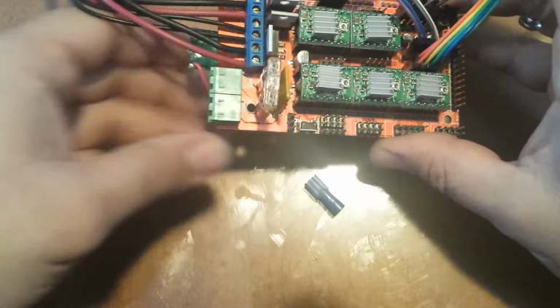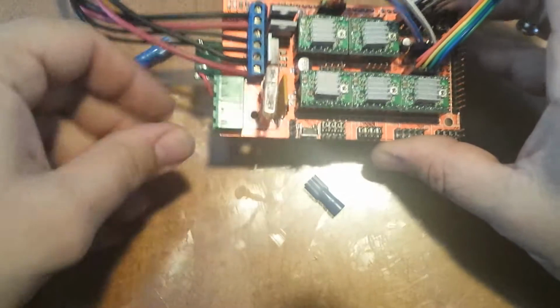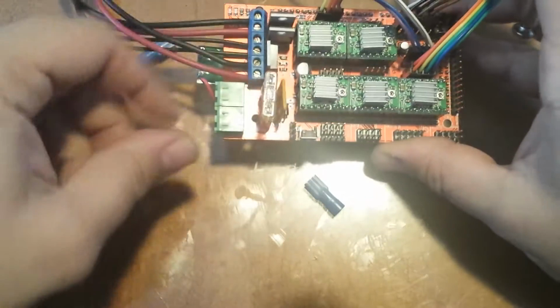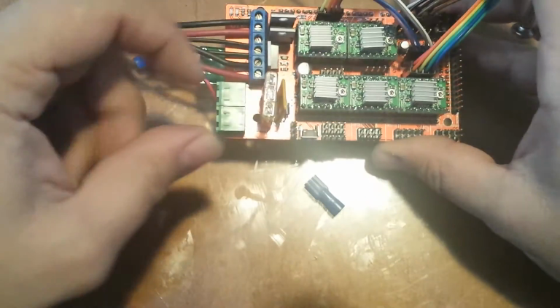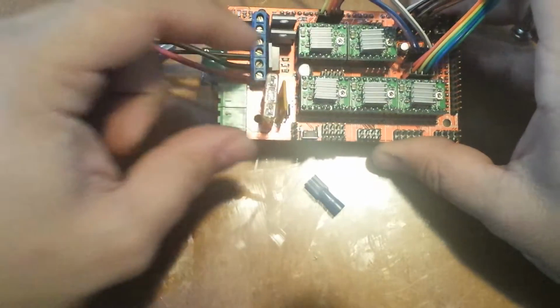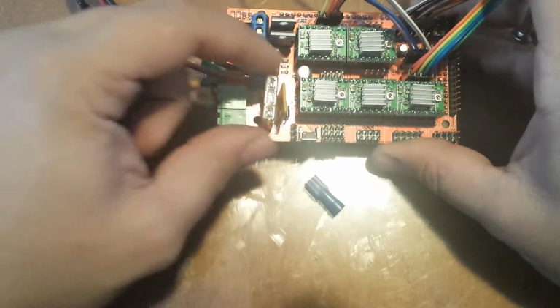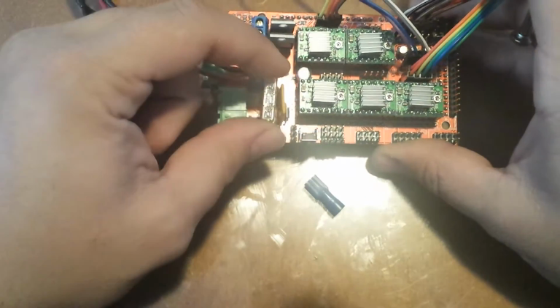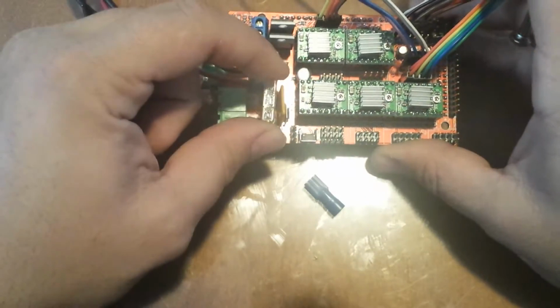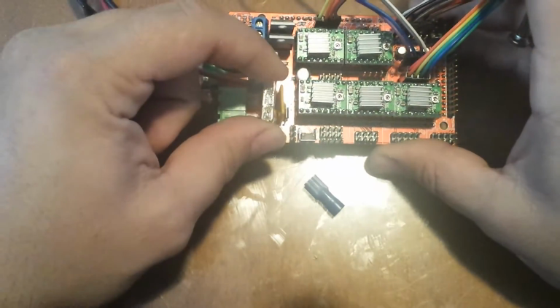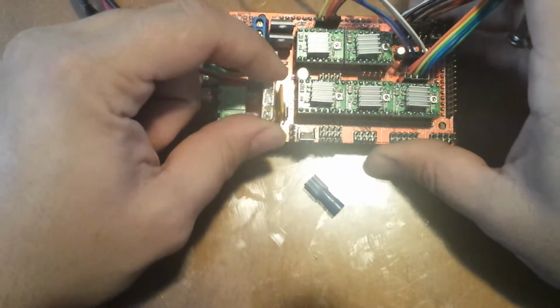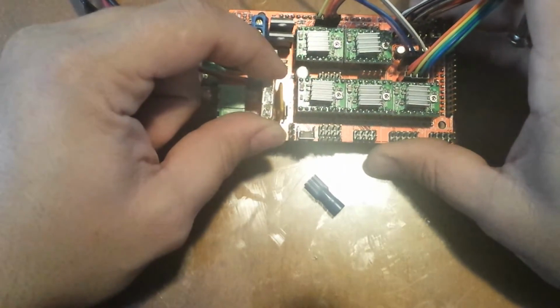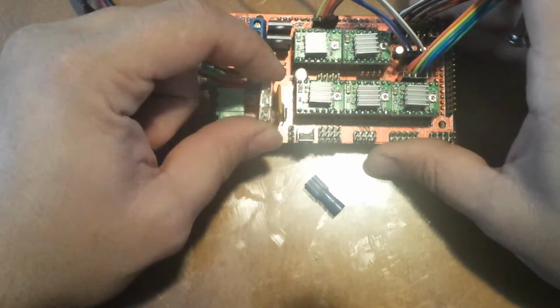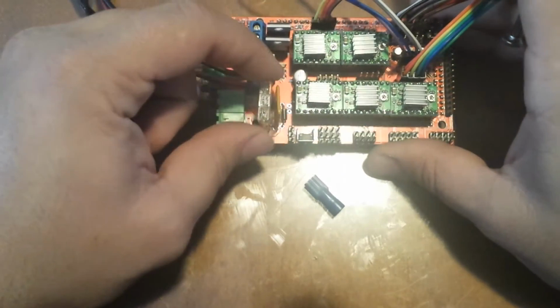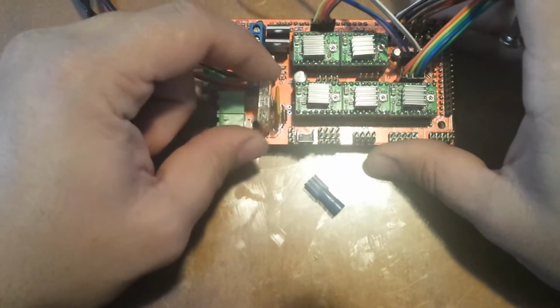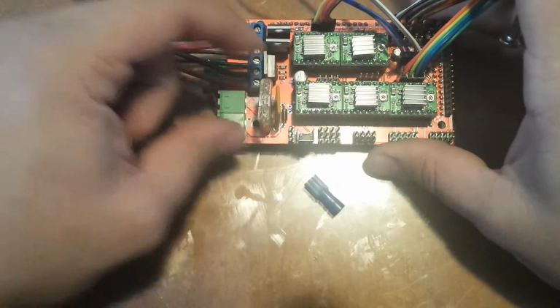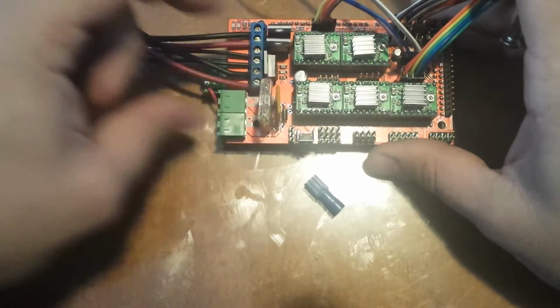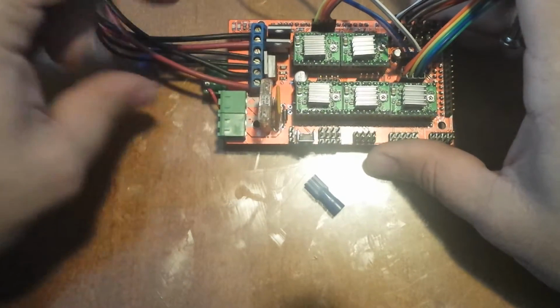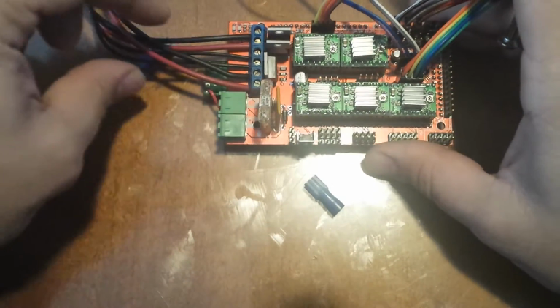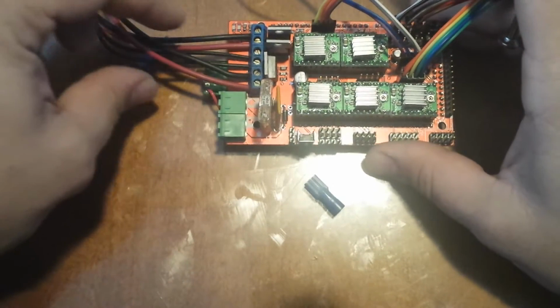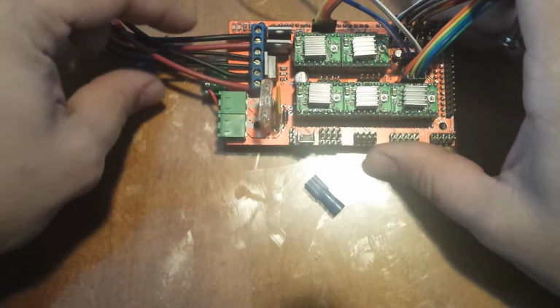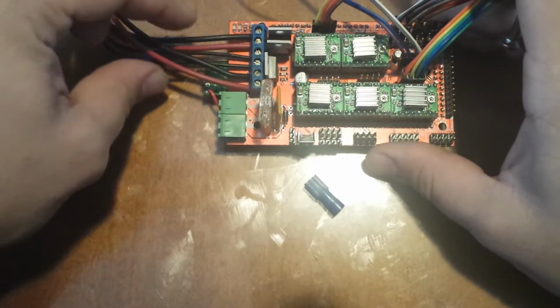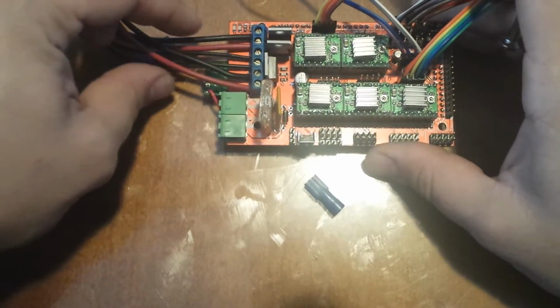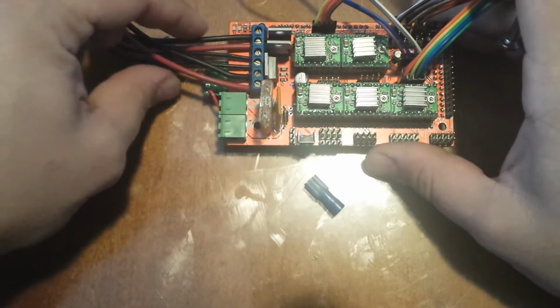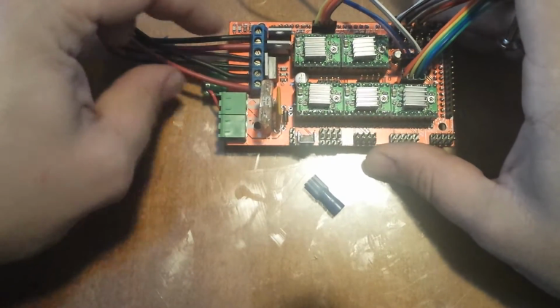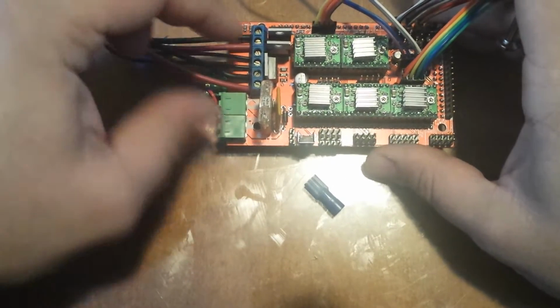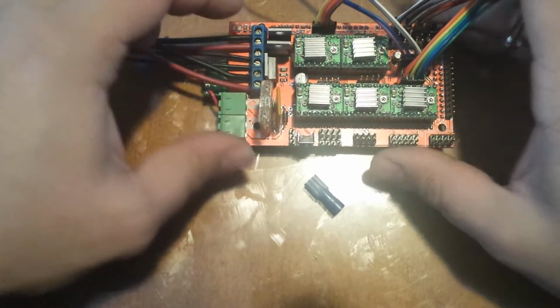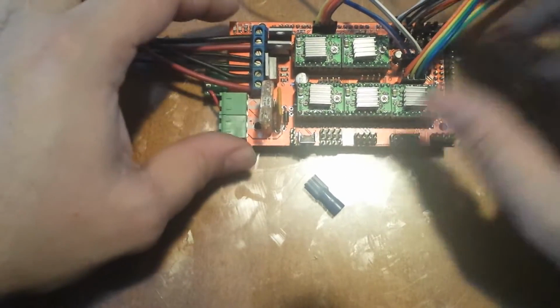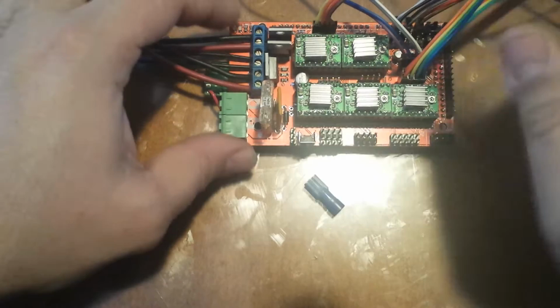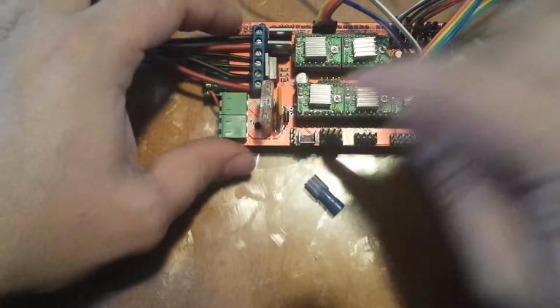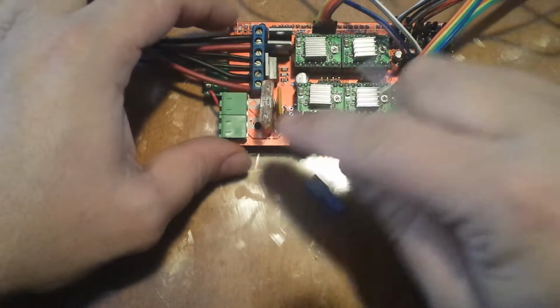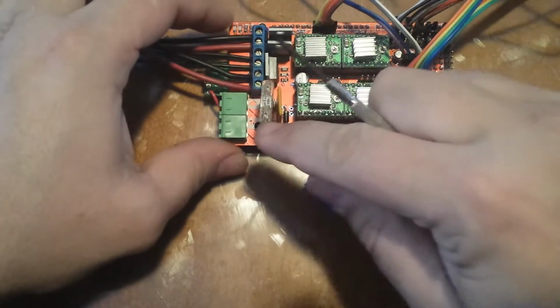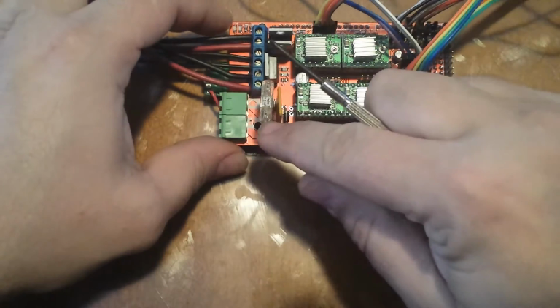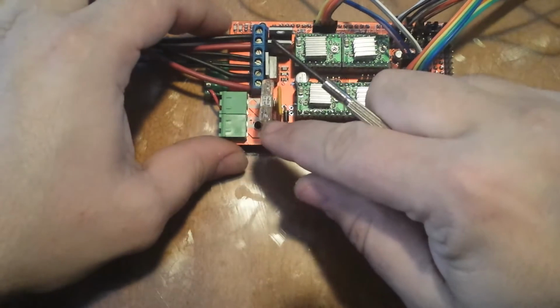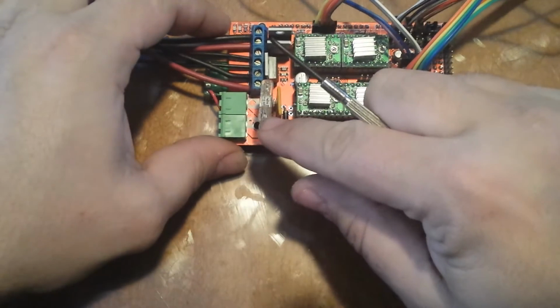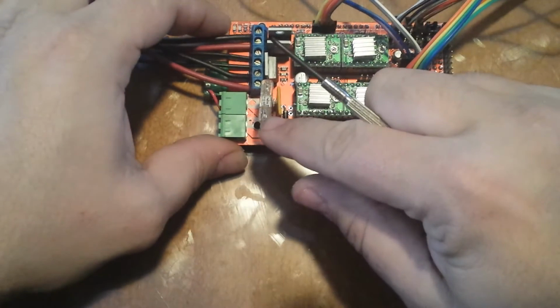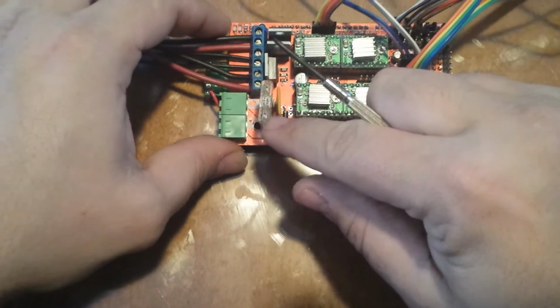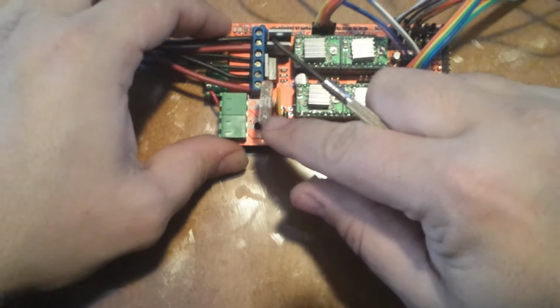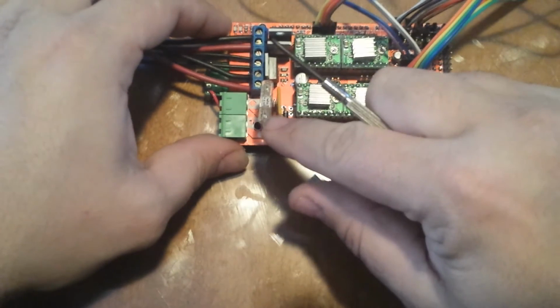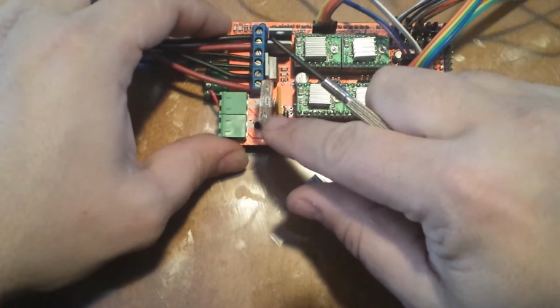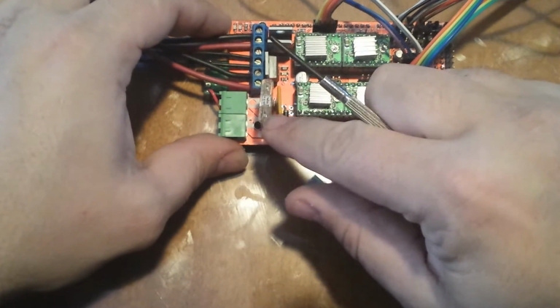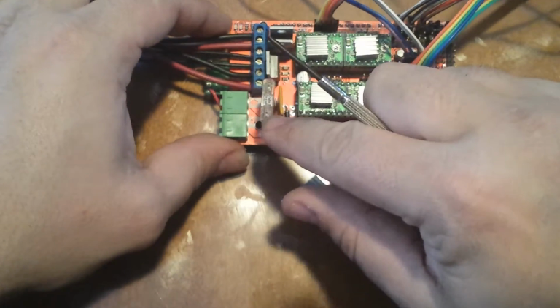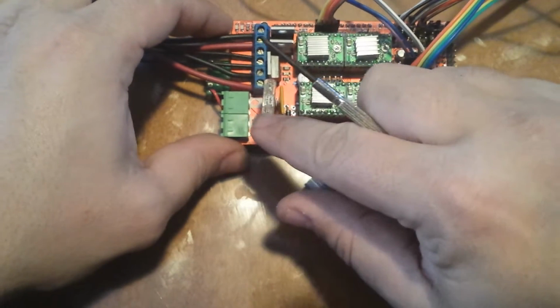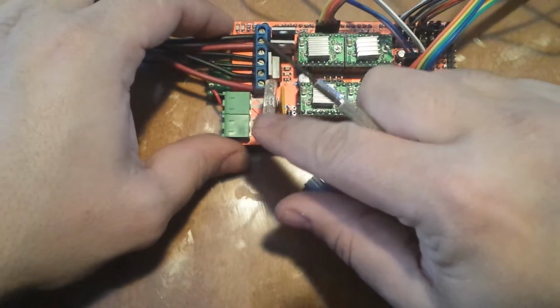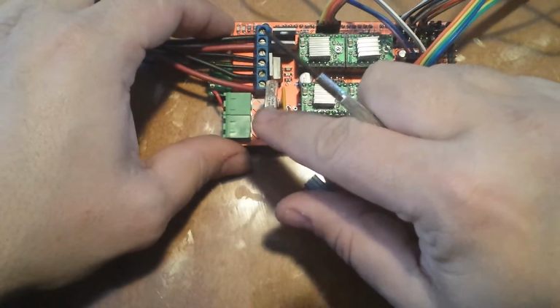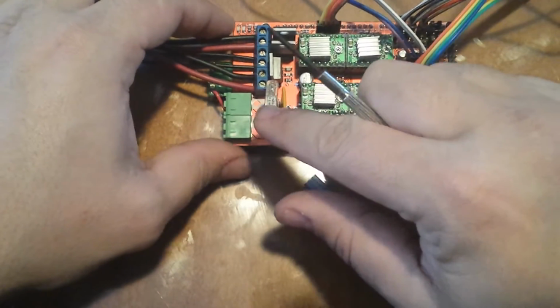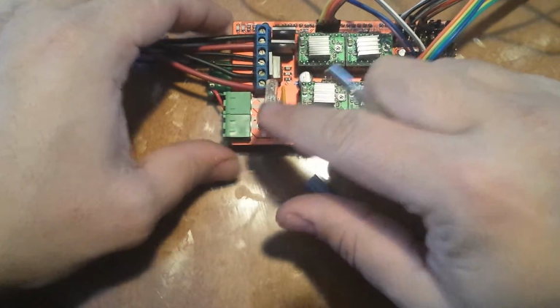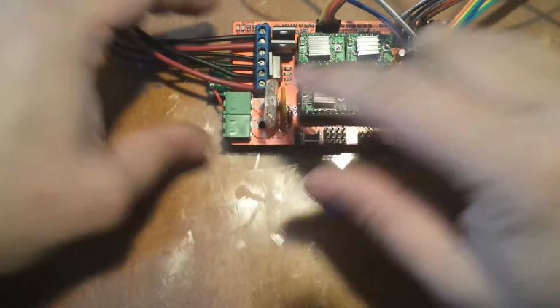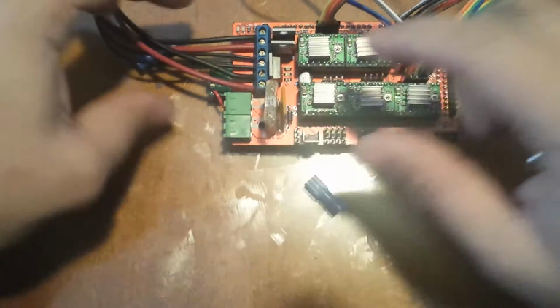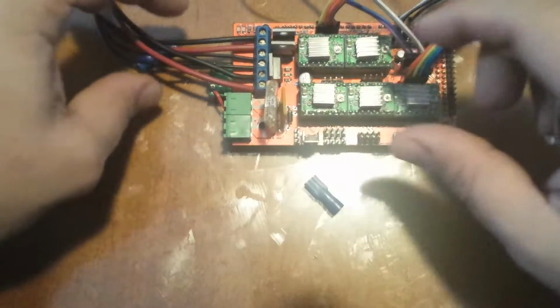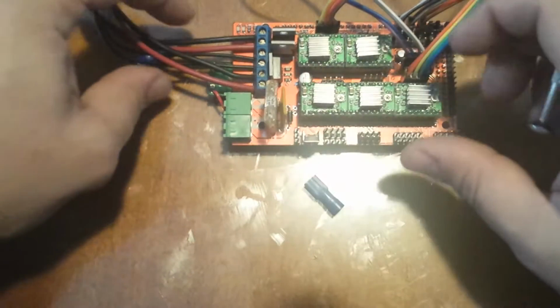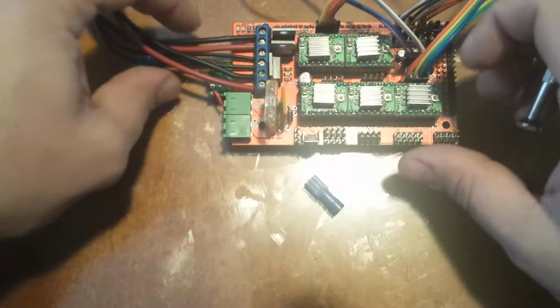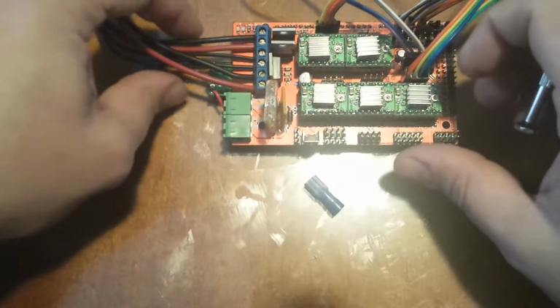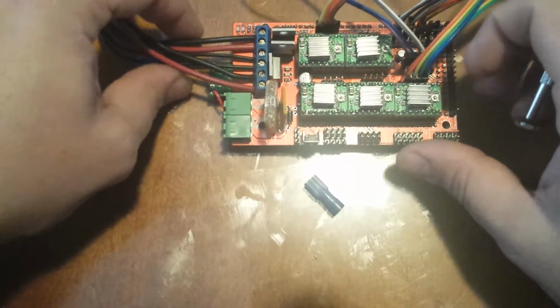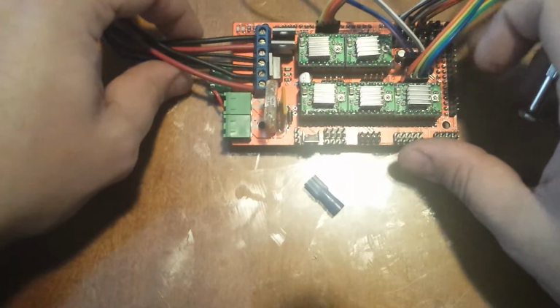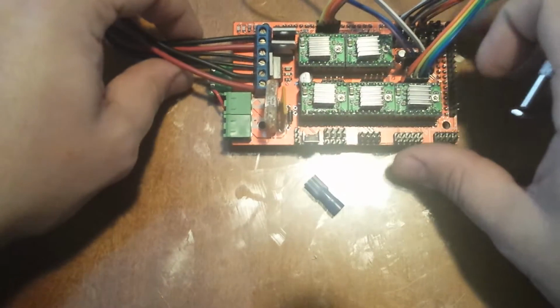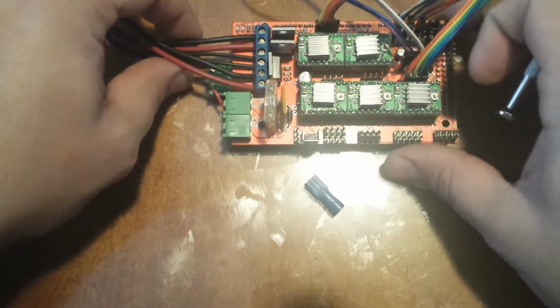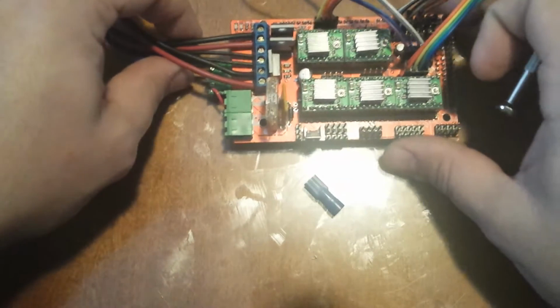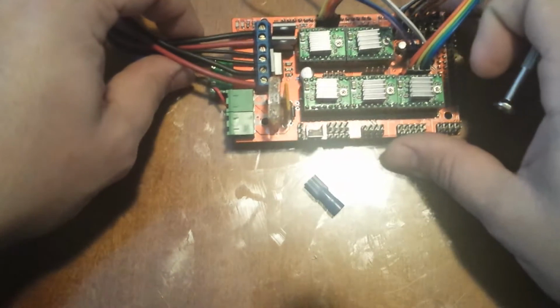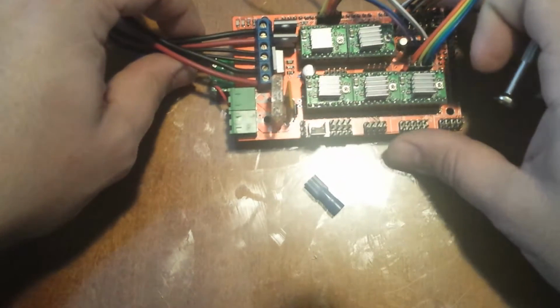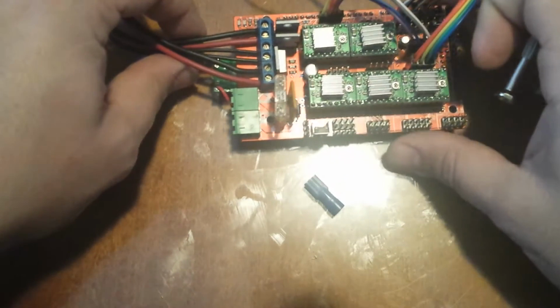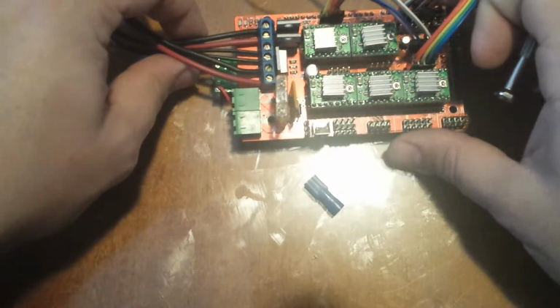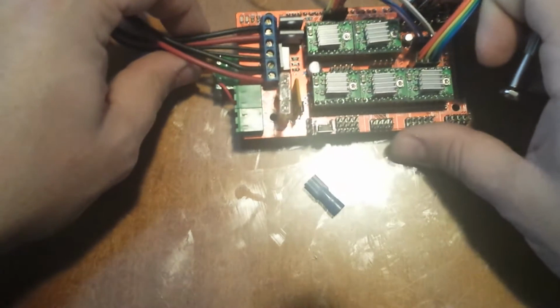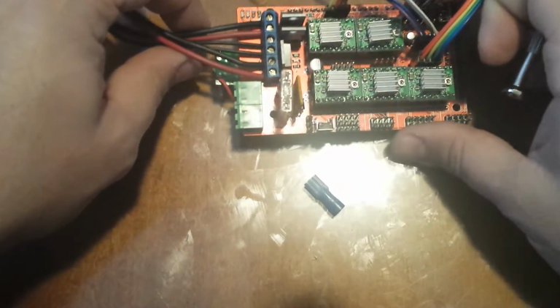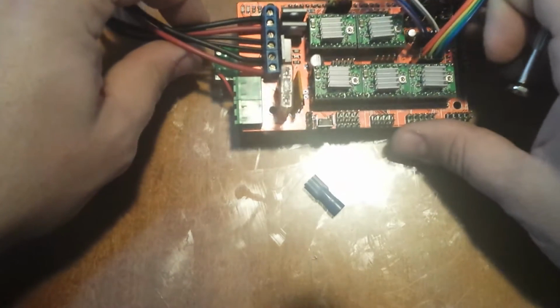Very easy, very simple, very cheap, very effective. That's the wrong size fuse — don't quote that. That's just something I used for making sure it worked.